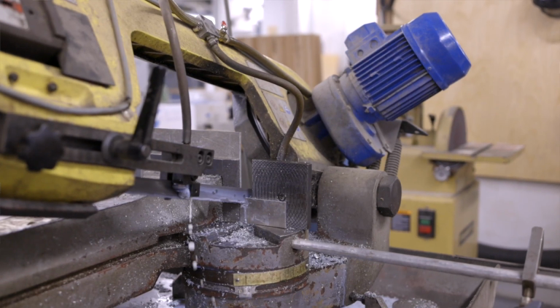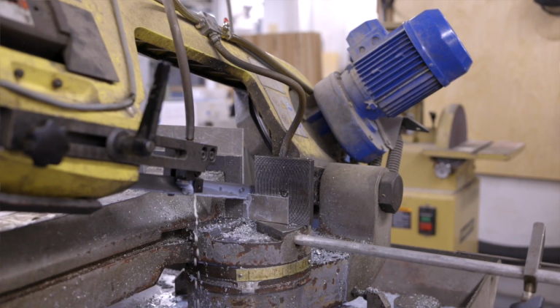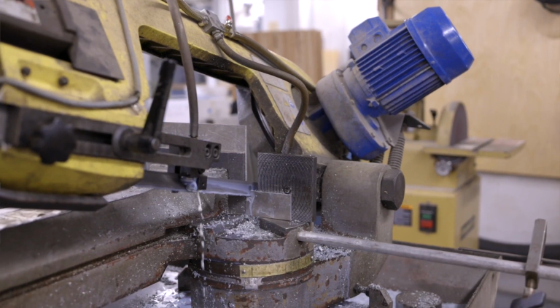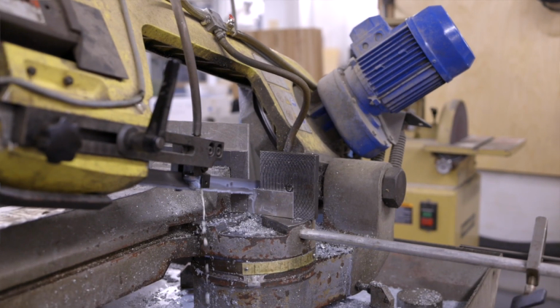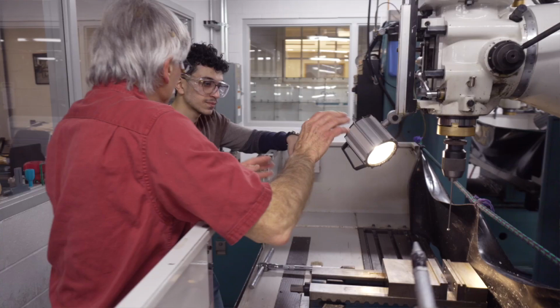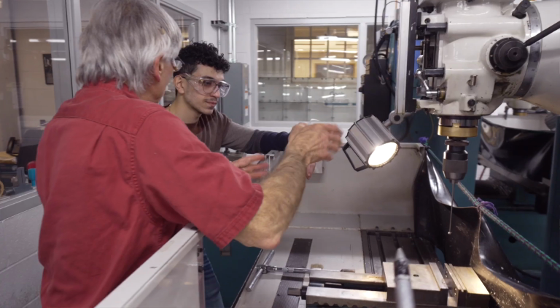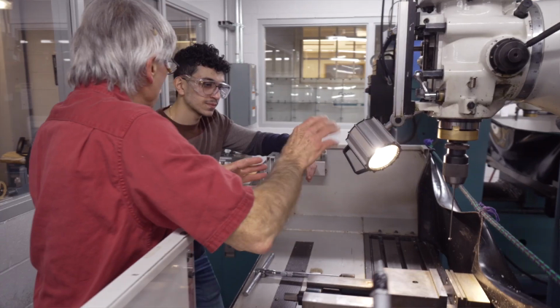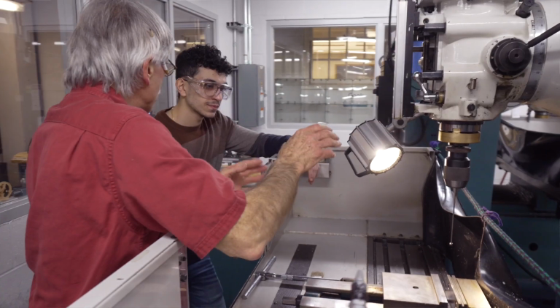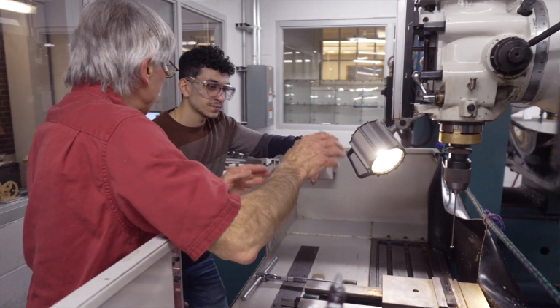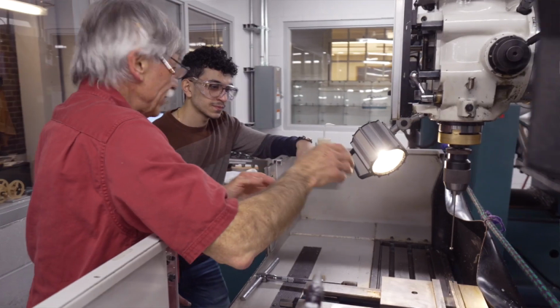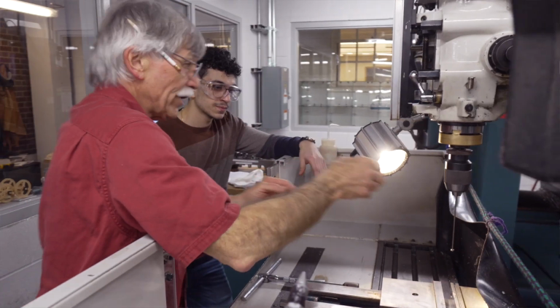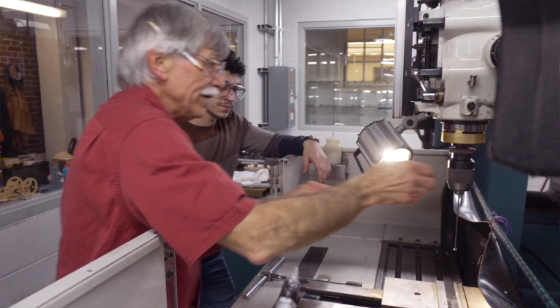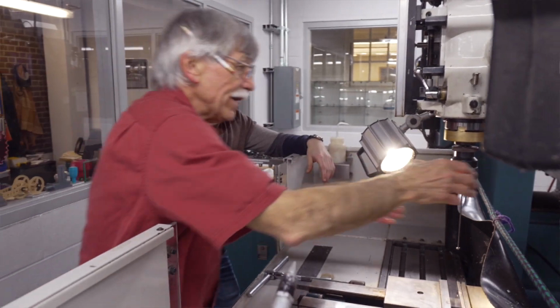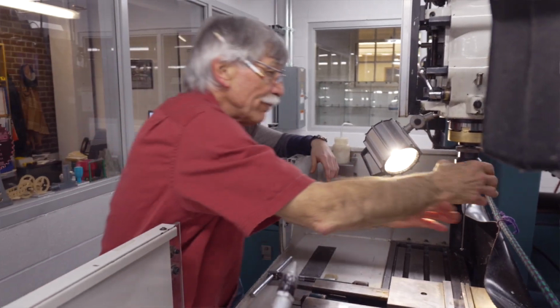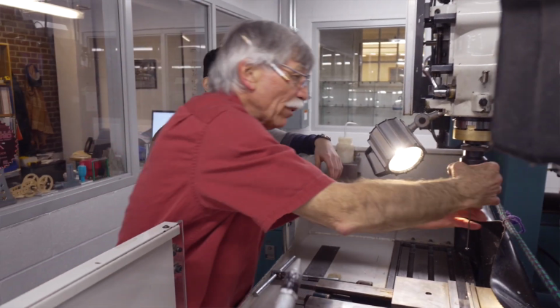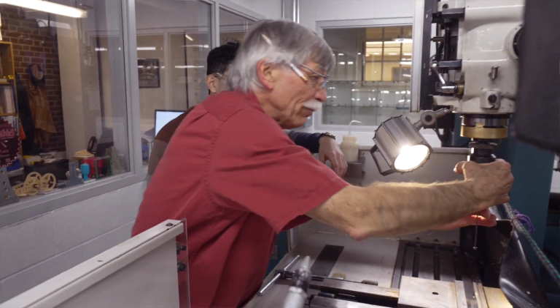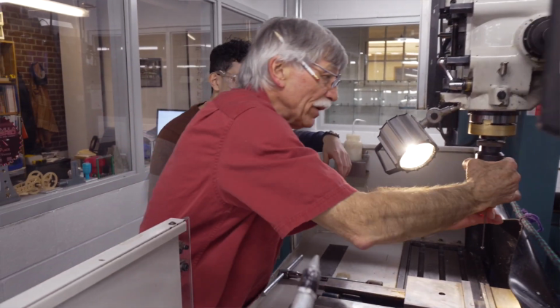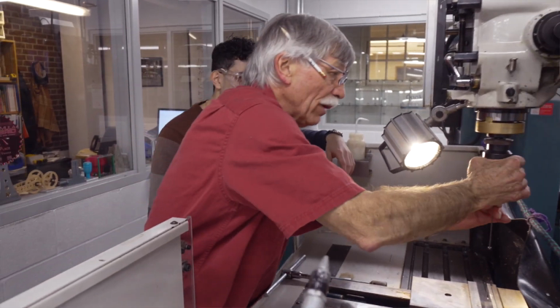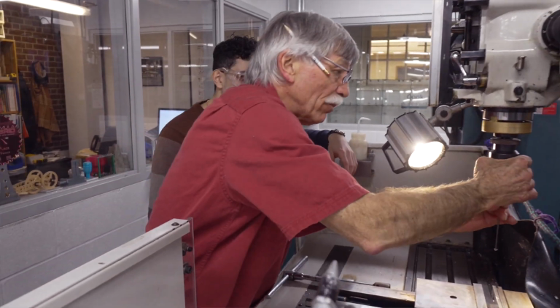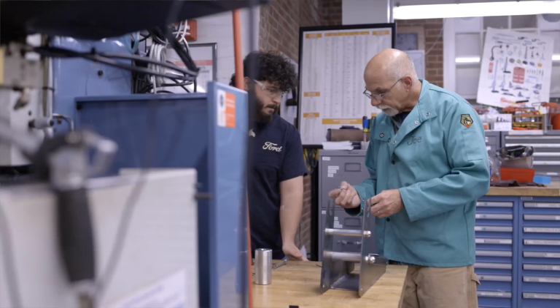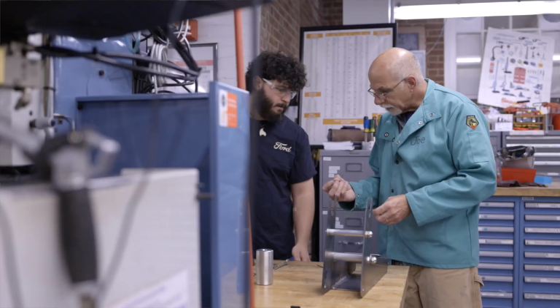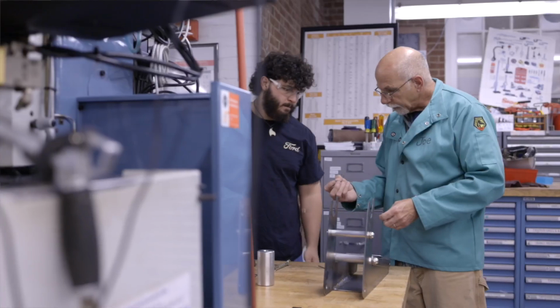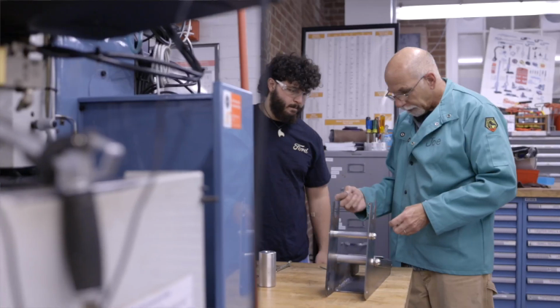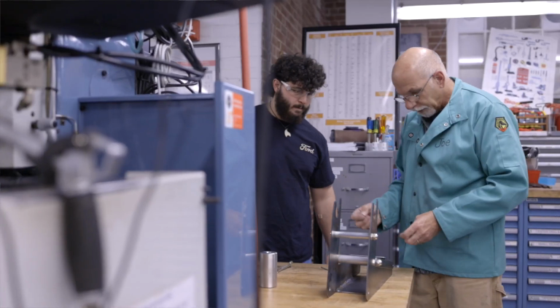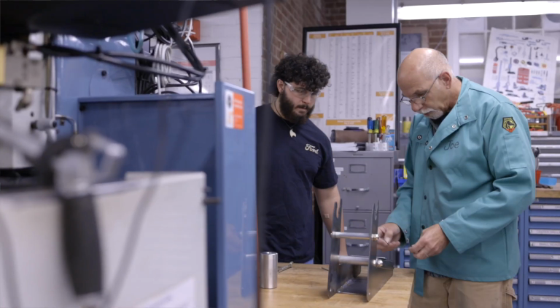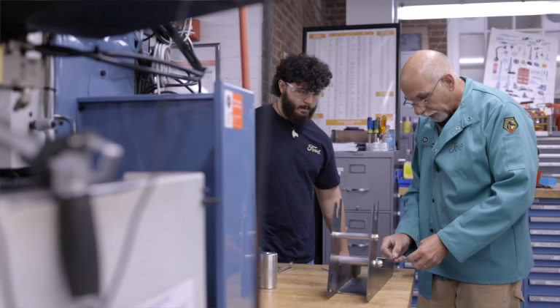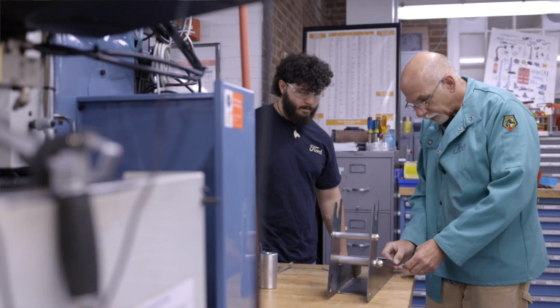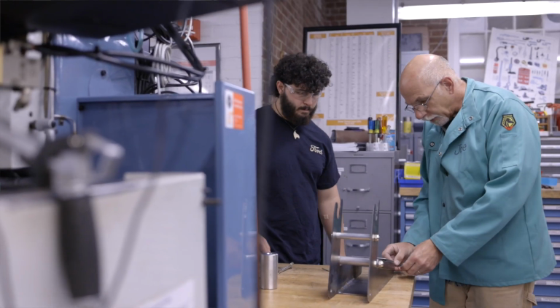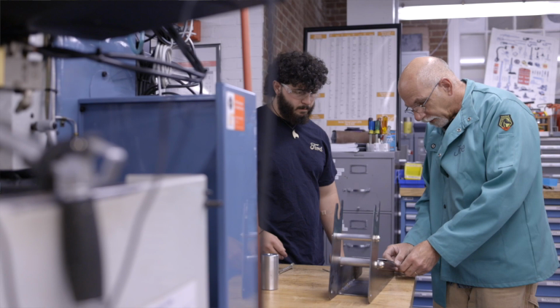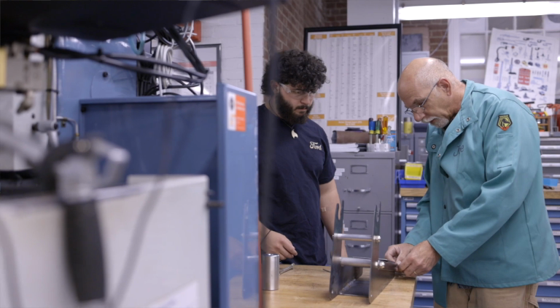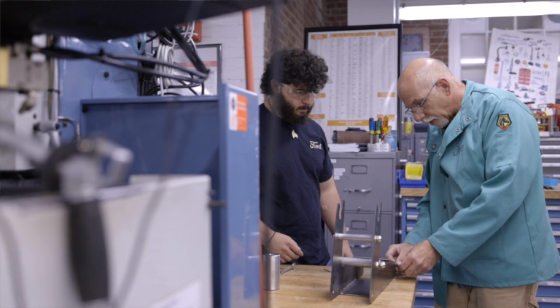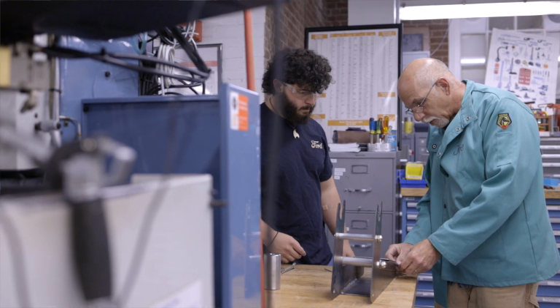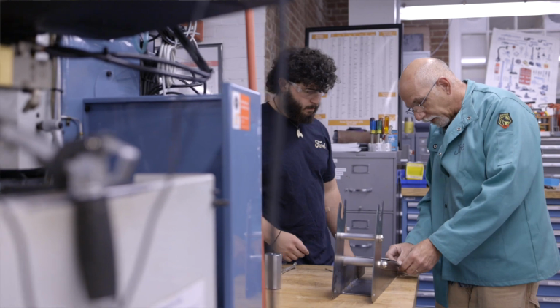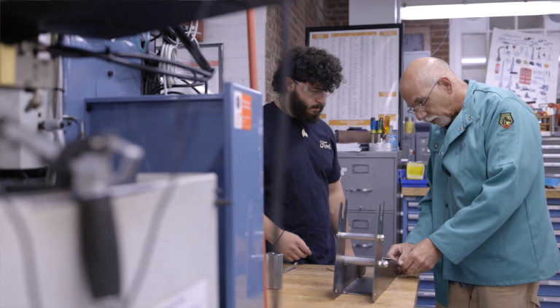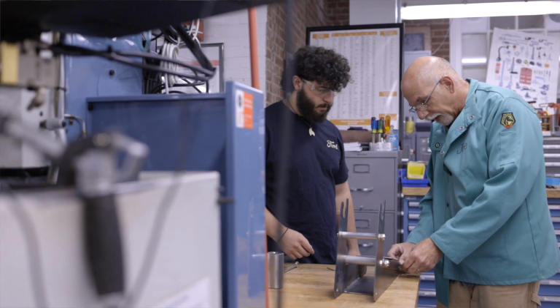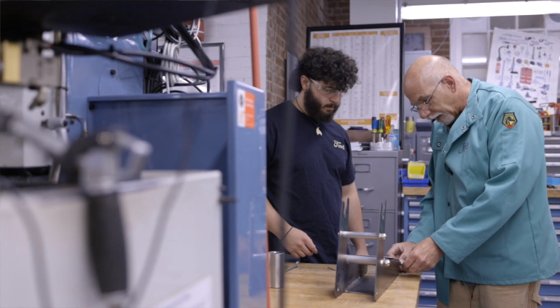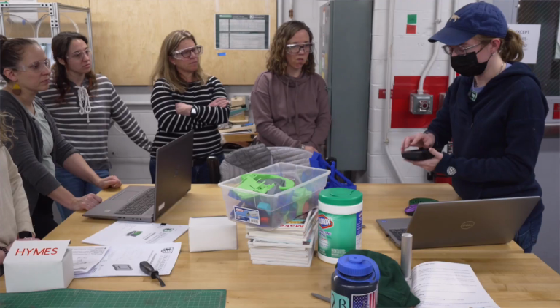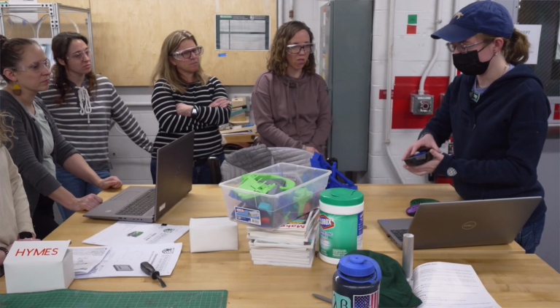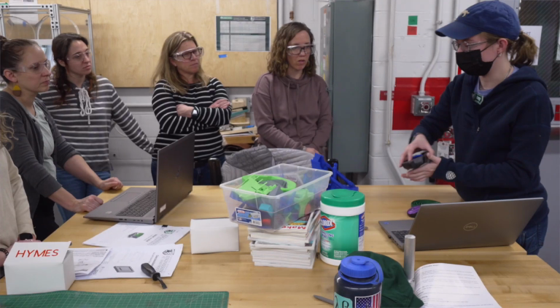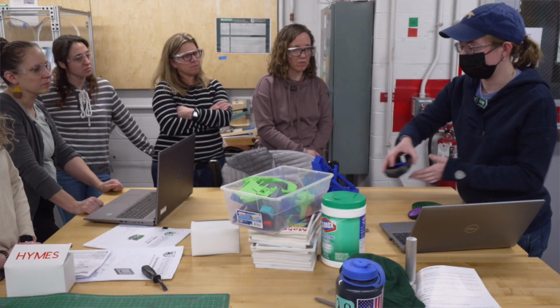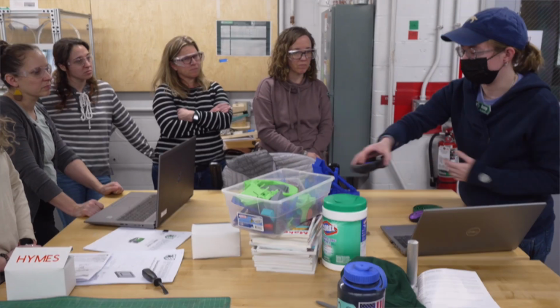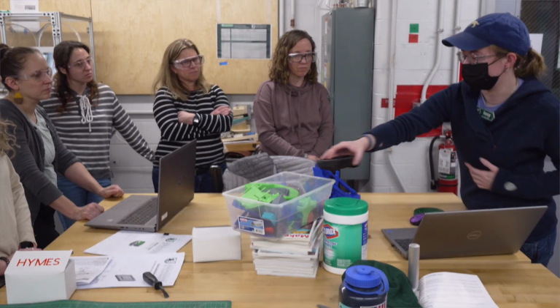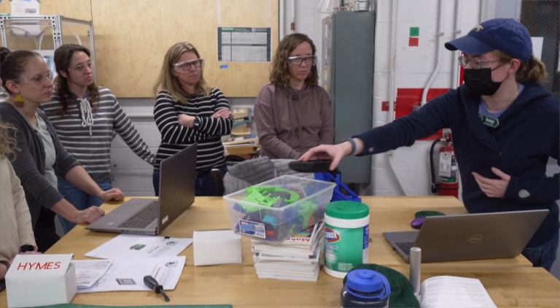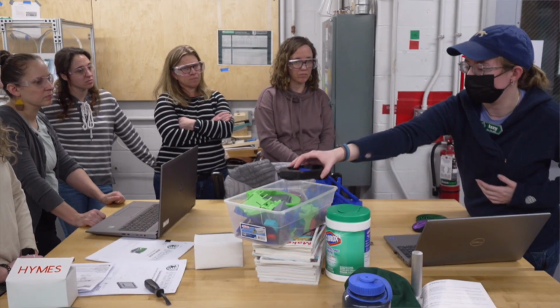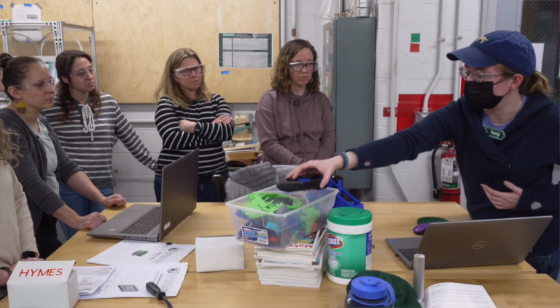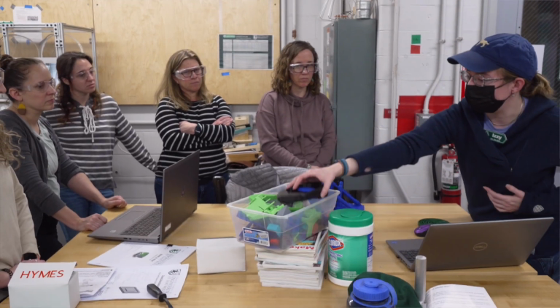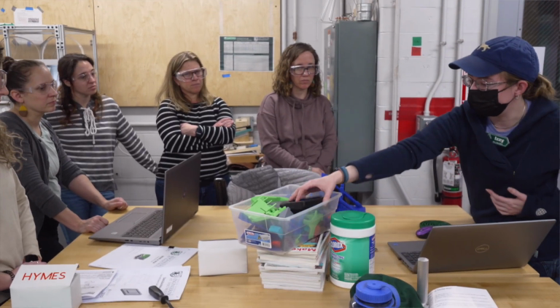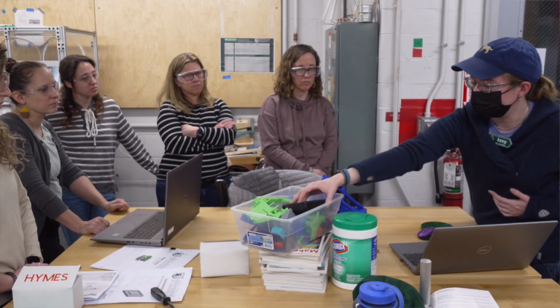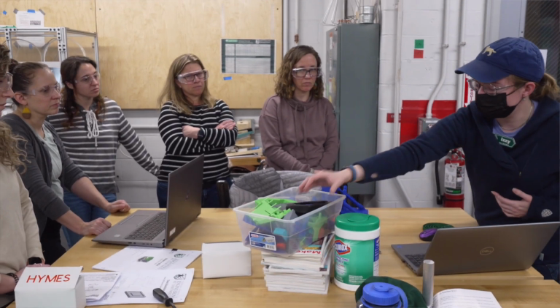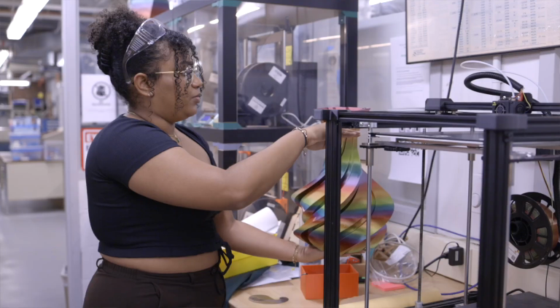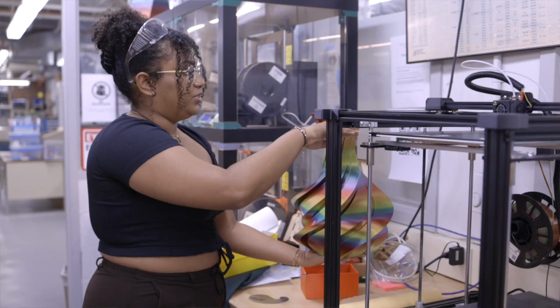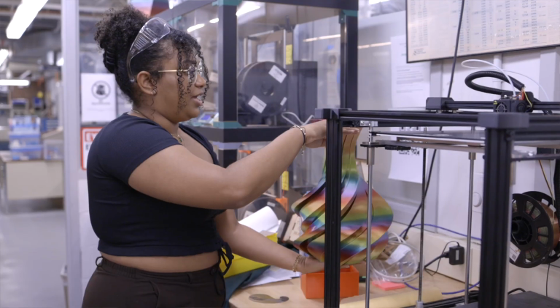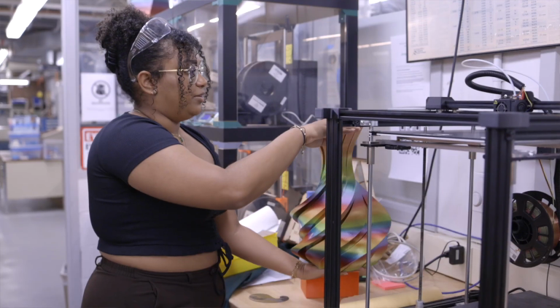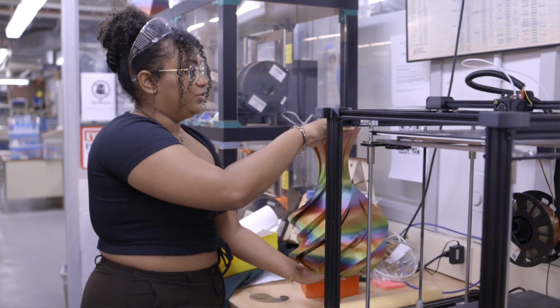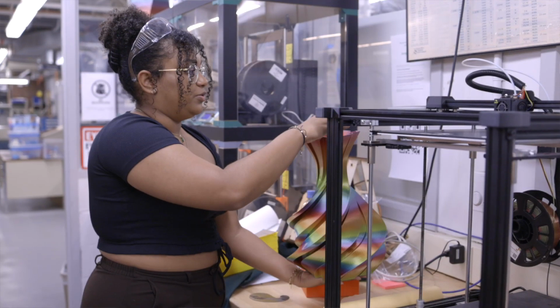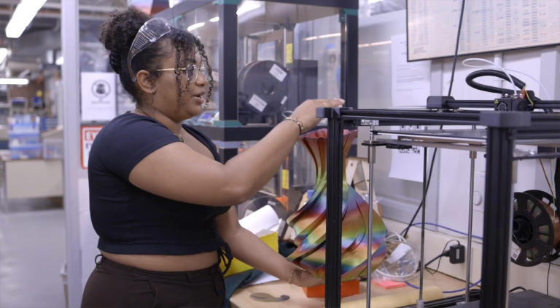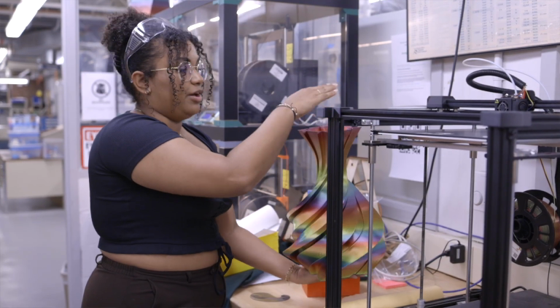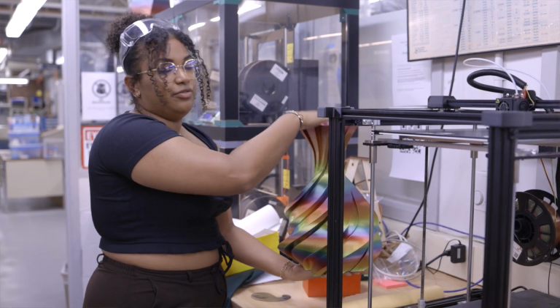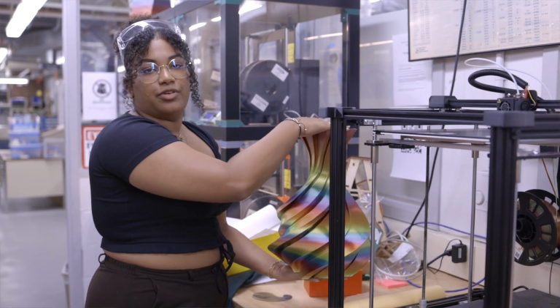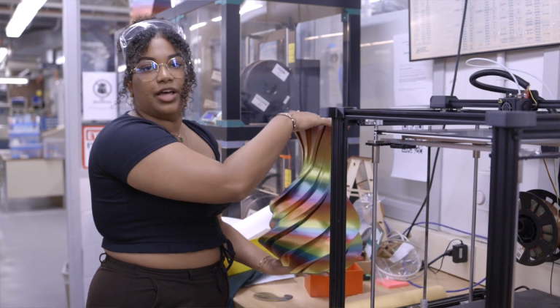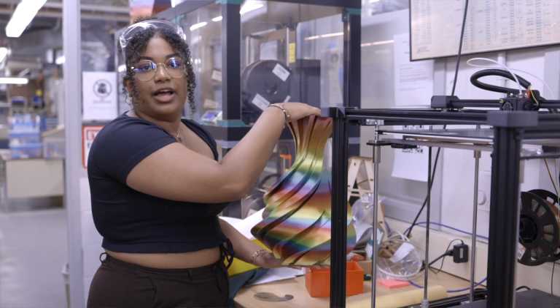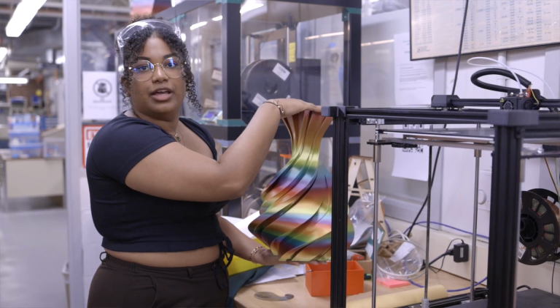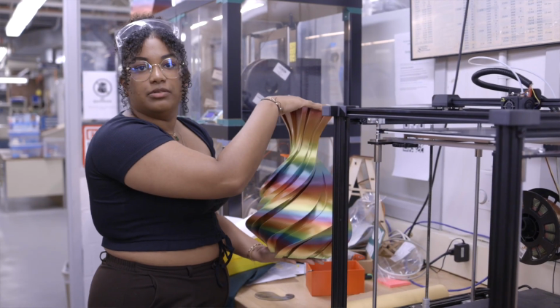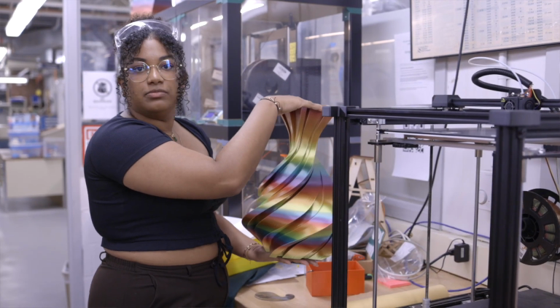Our team of knowledgeable M-Shop technical instructors and student teaching assistants are a resource every step of the way.